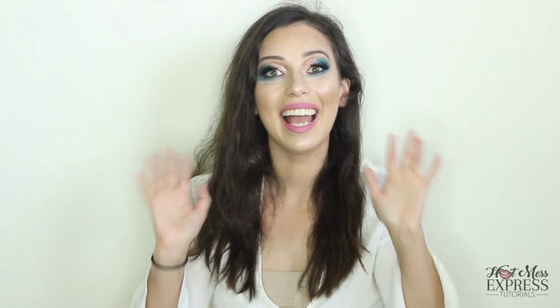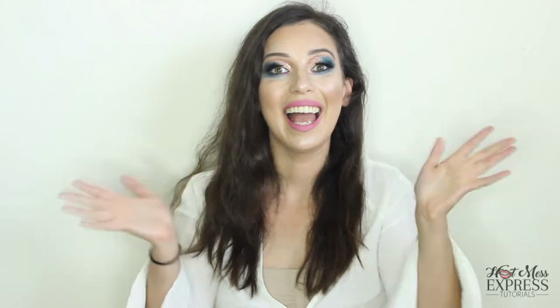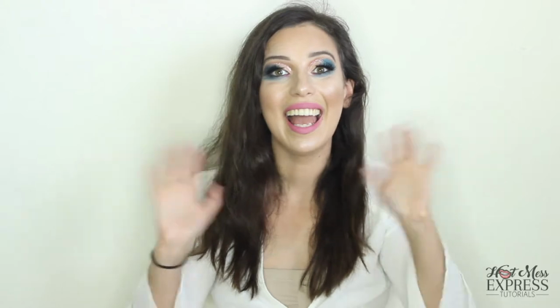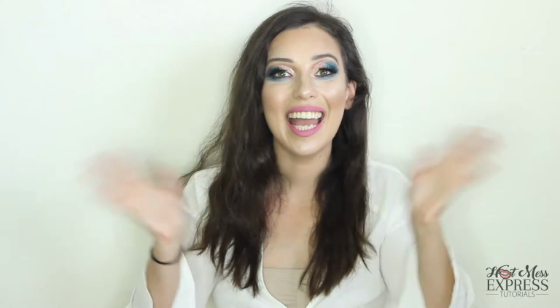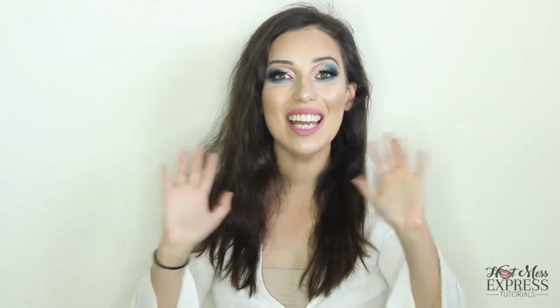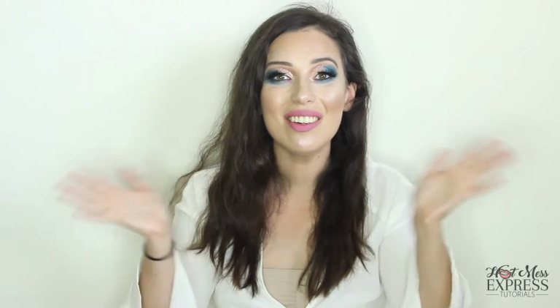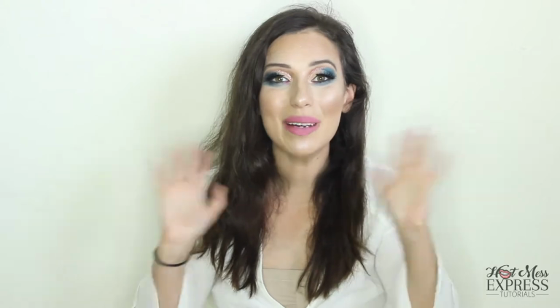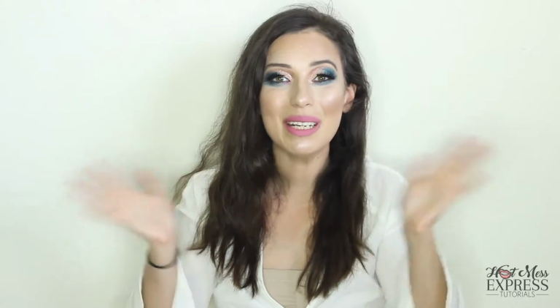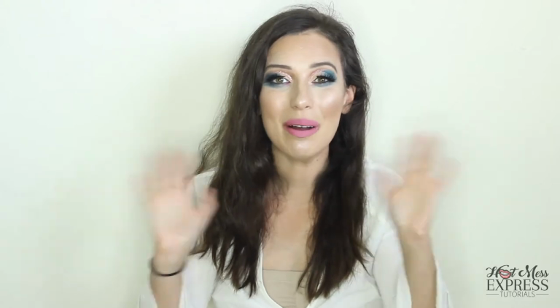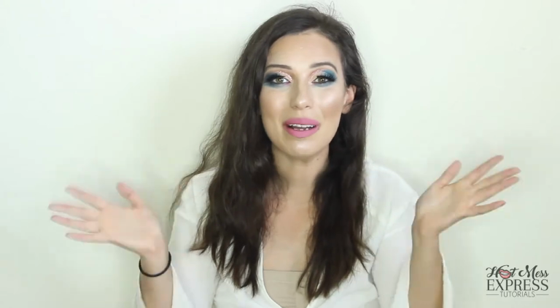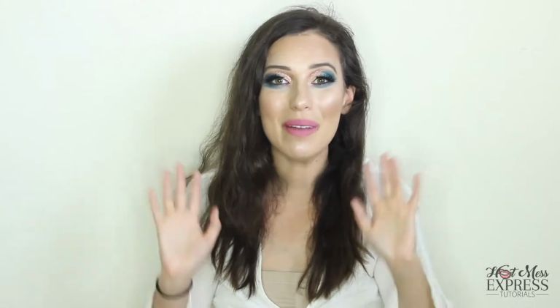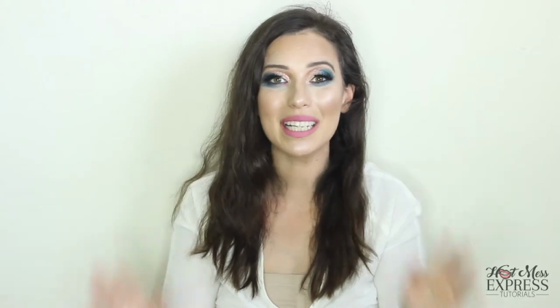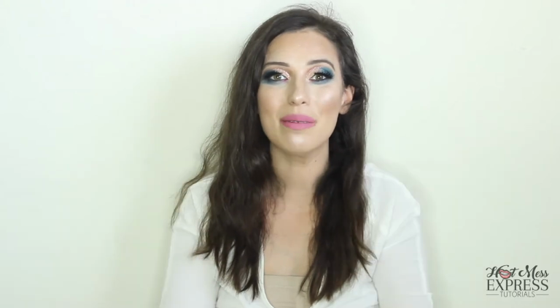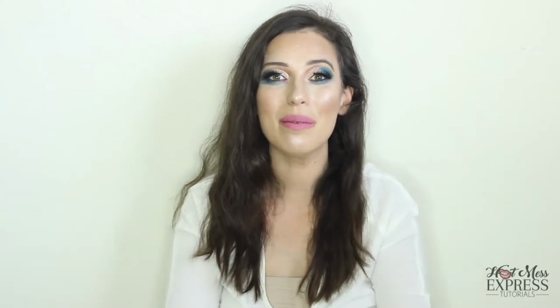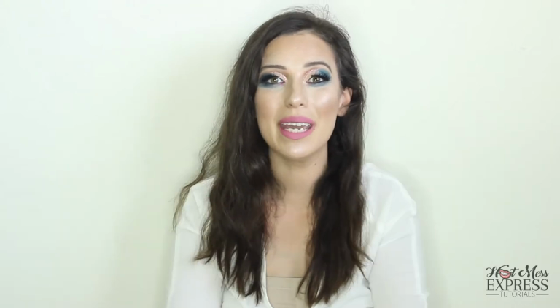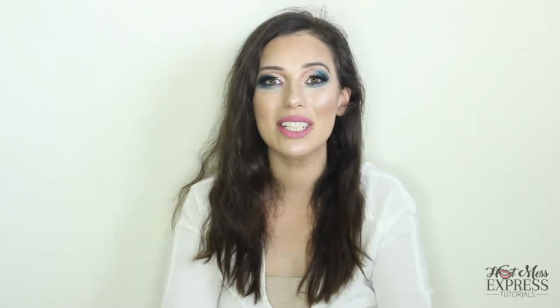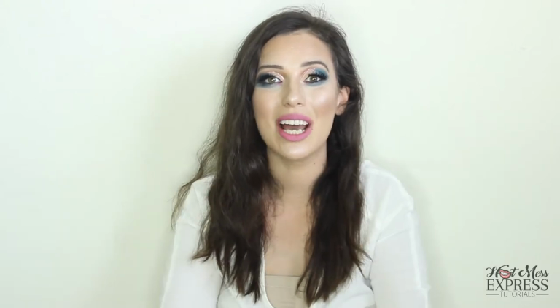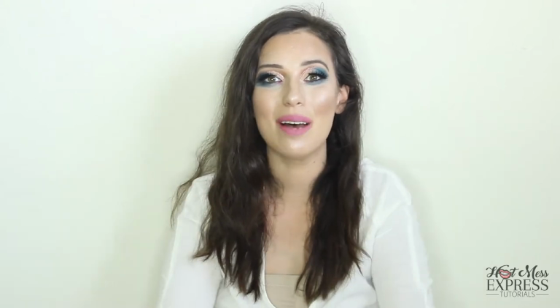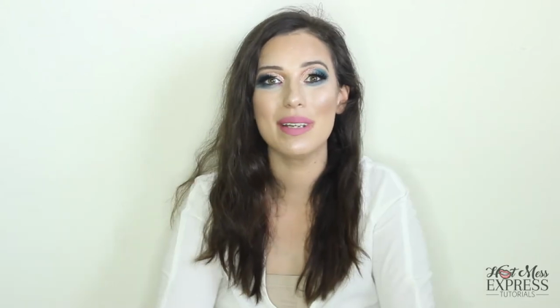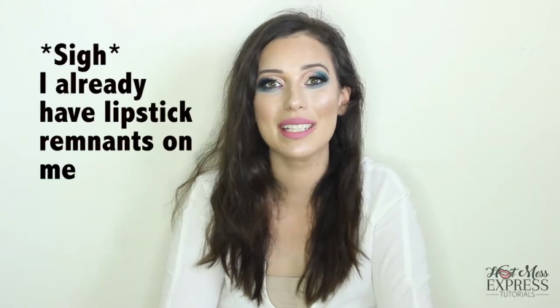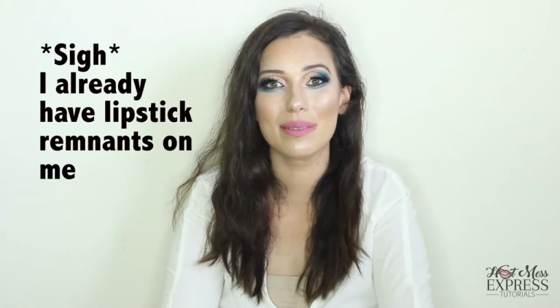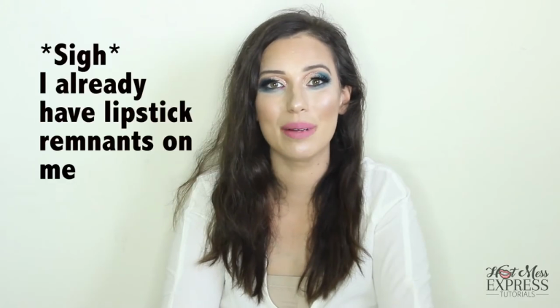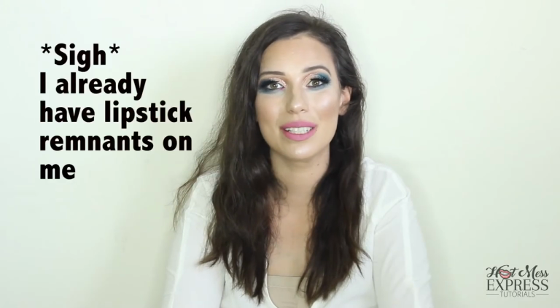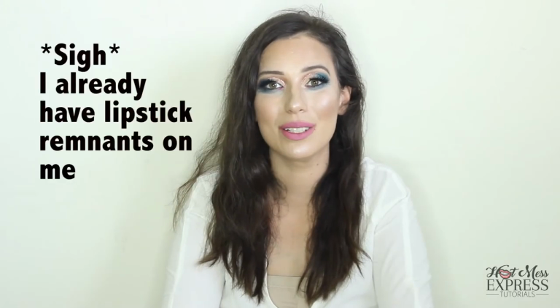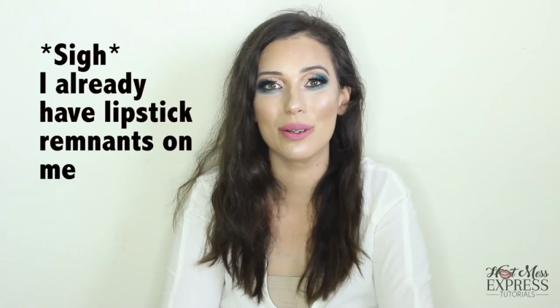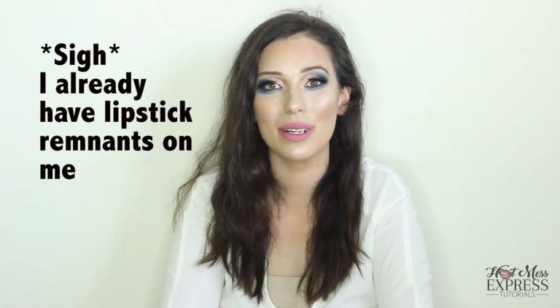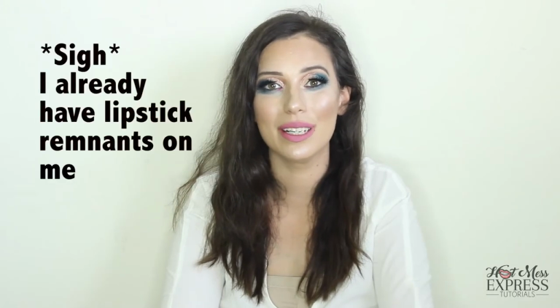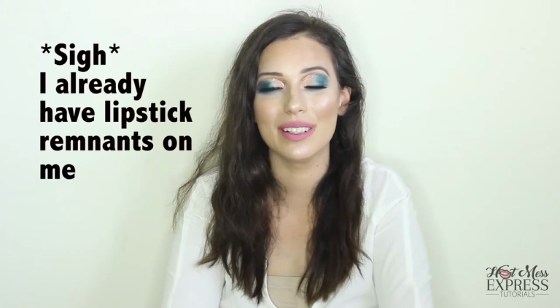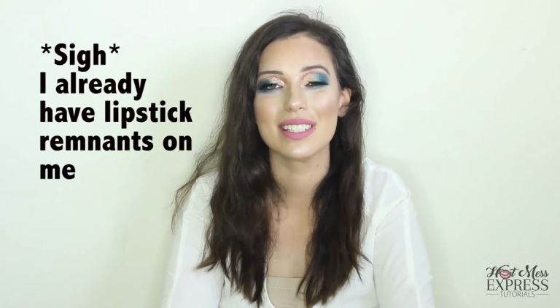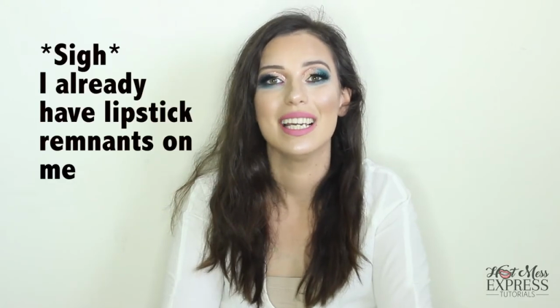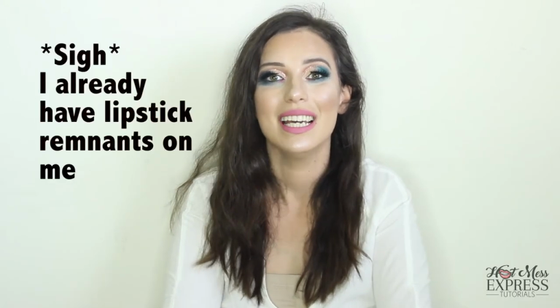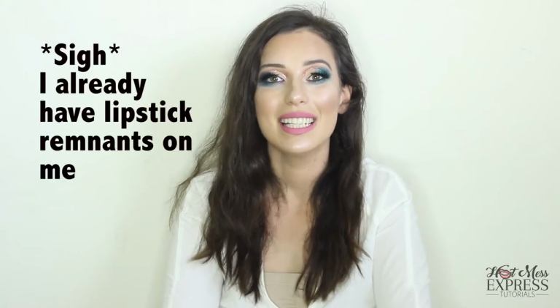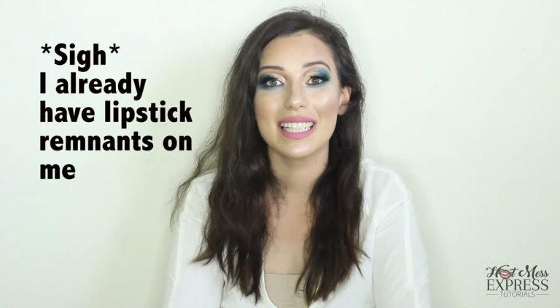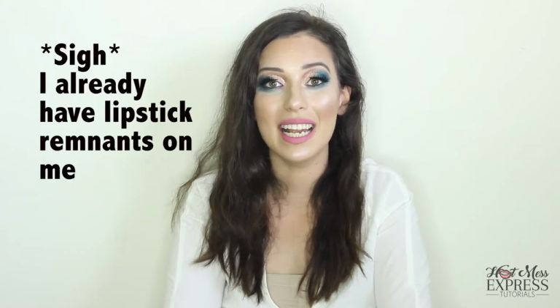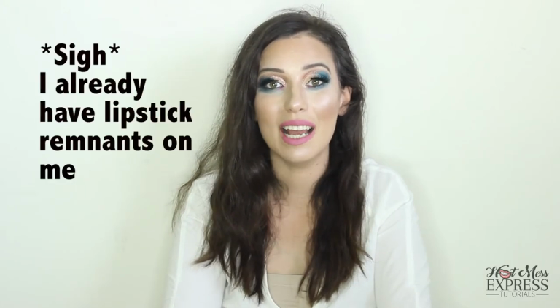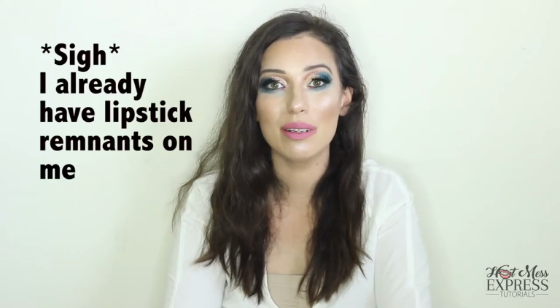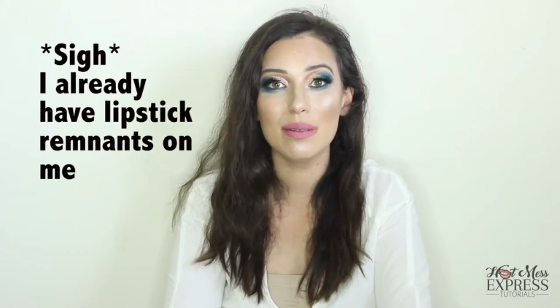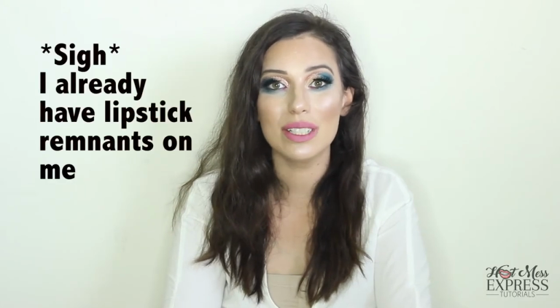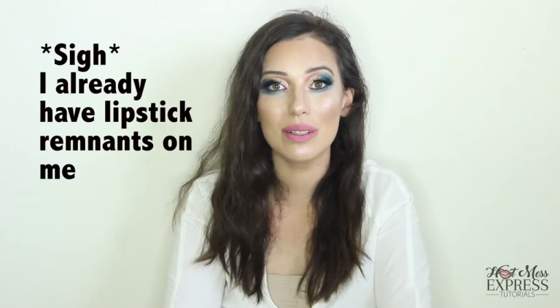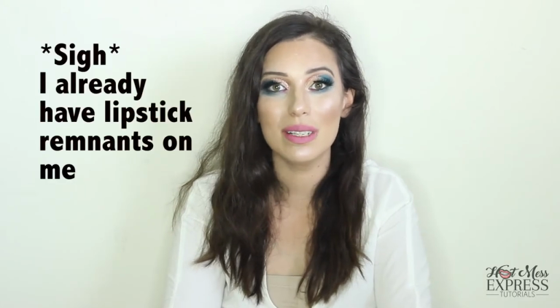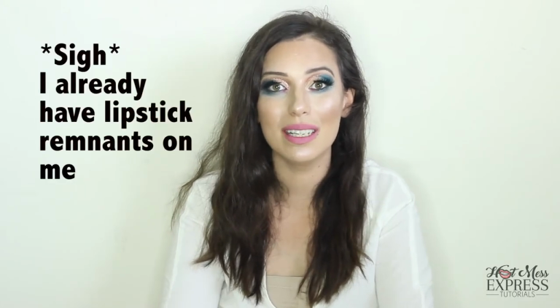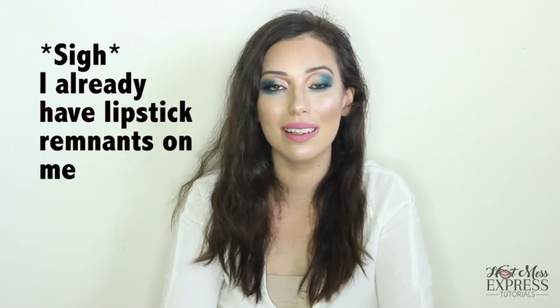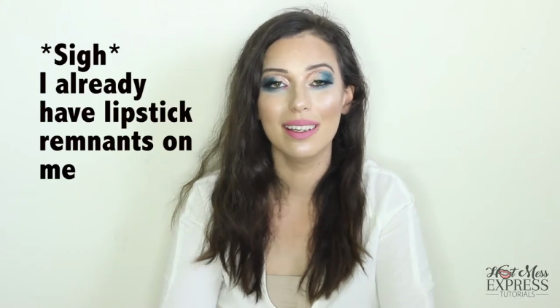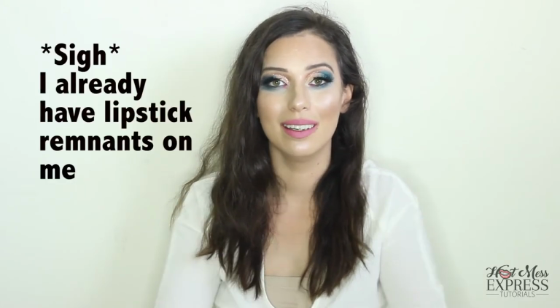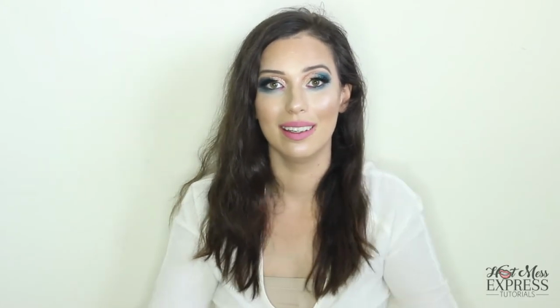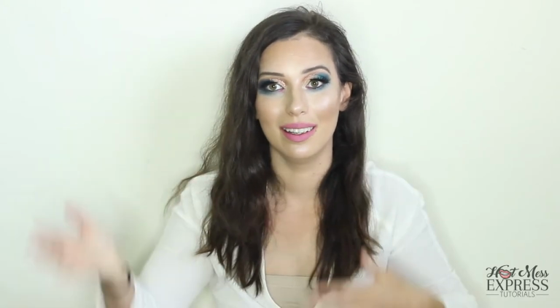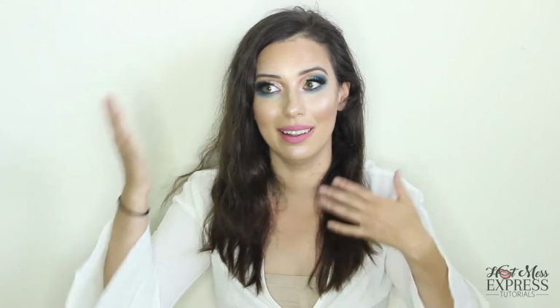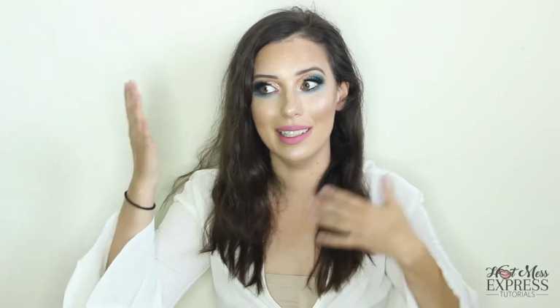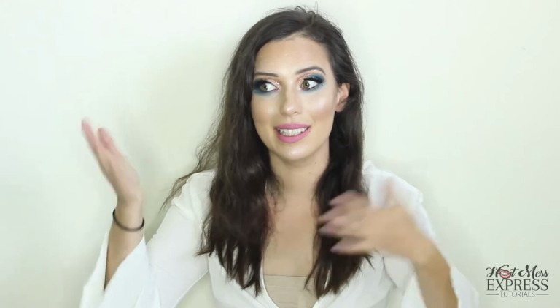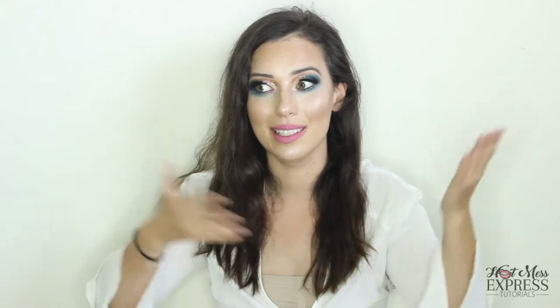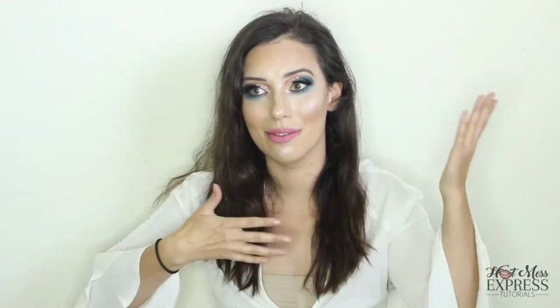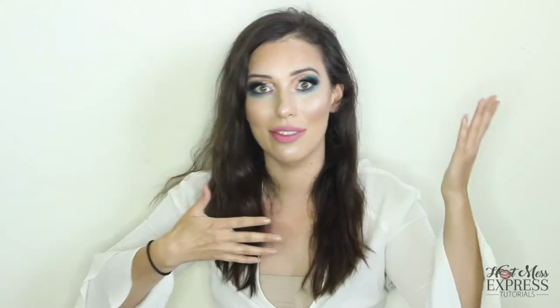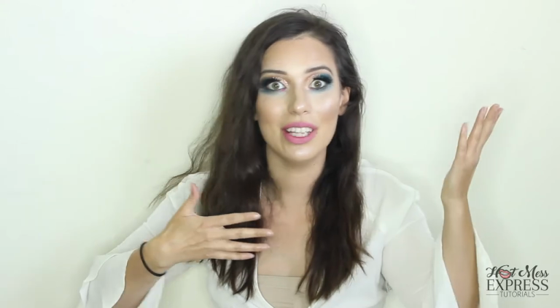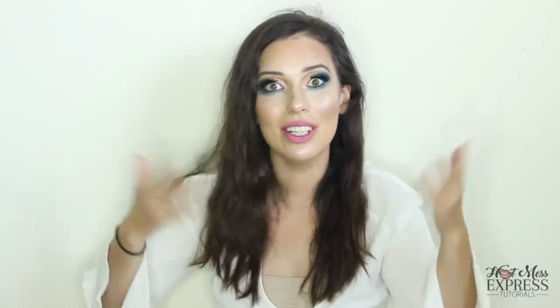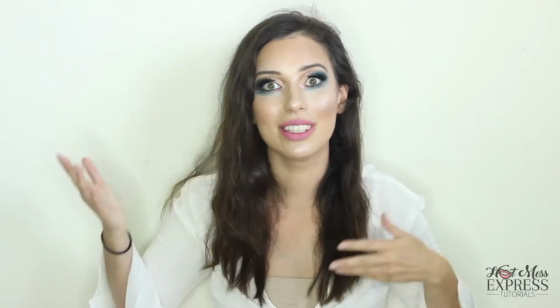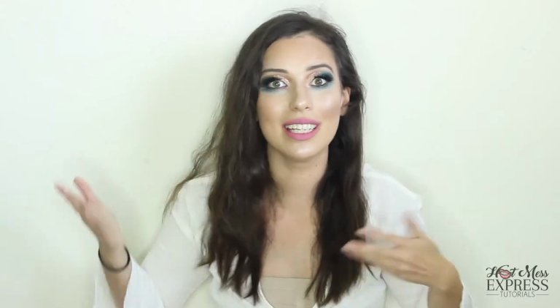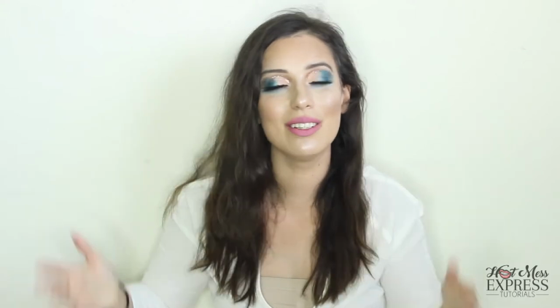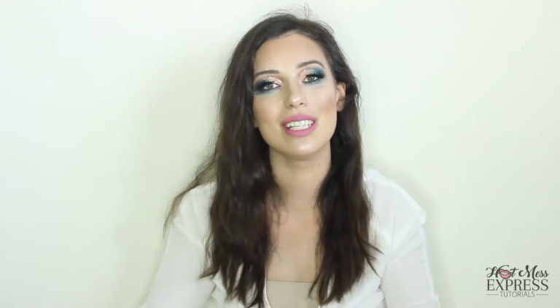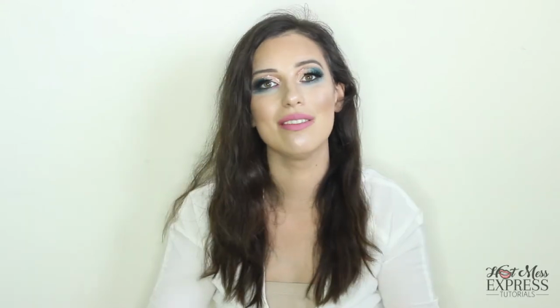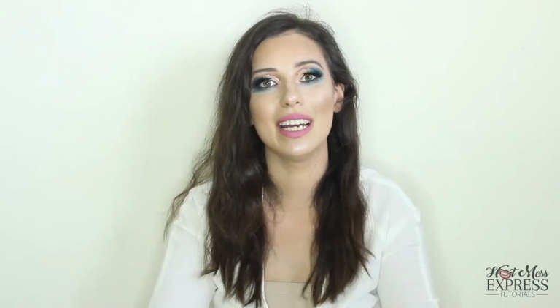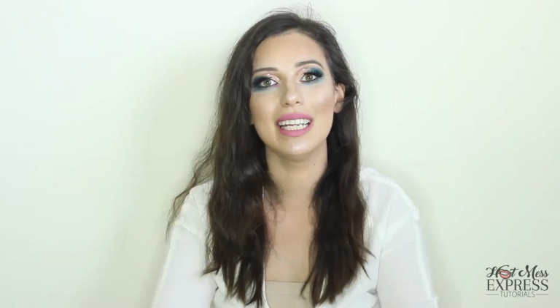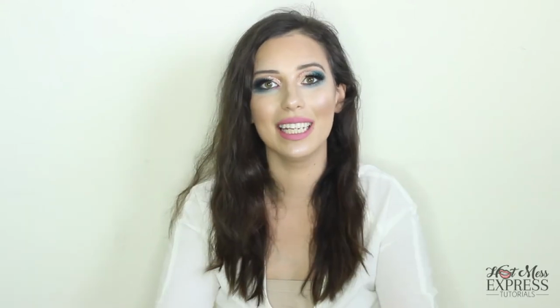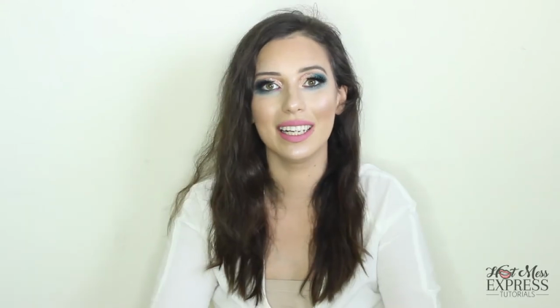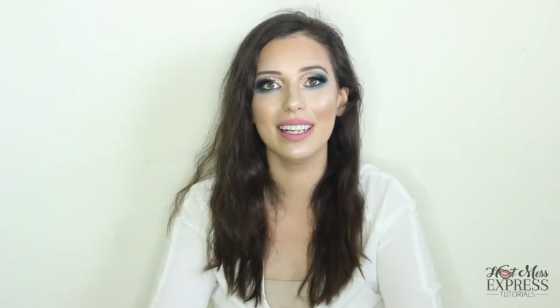Hey everybody! Welcome back to my page Hot Mess Express Tutorials. Today I'm going to be doing this fun look that you see right here.